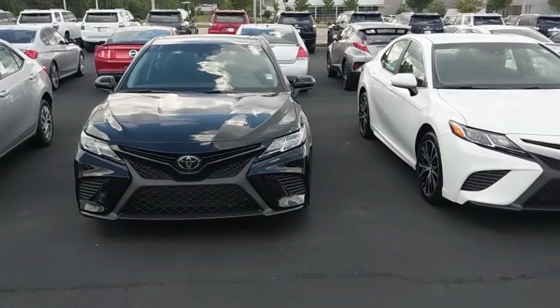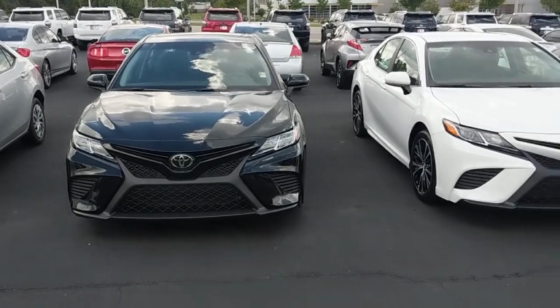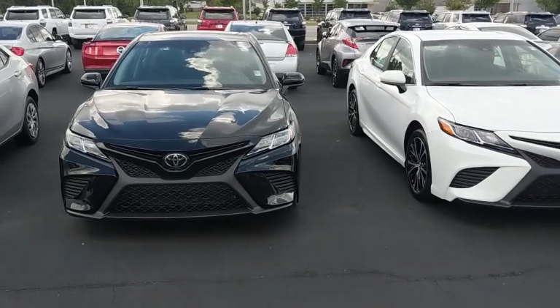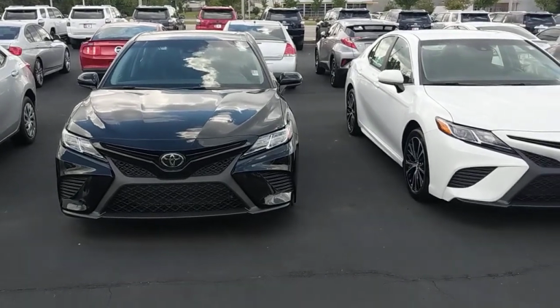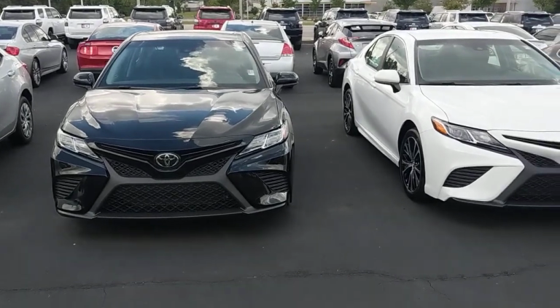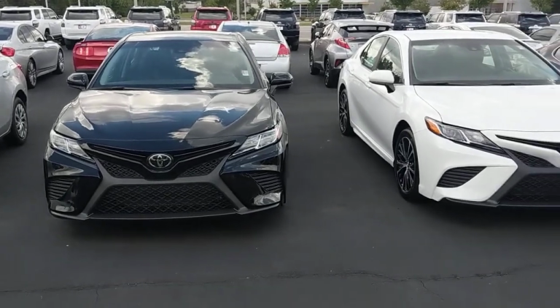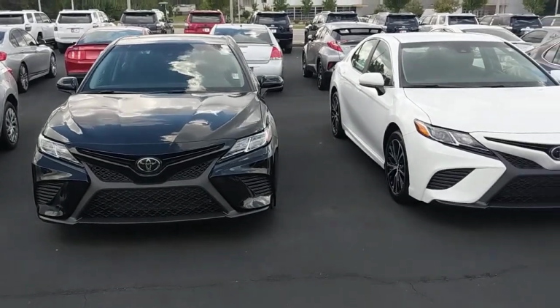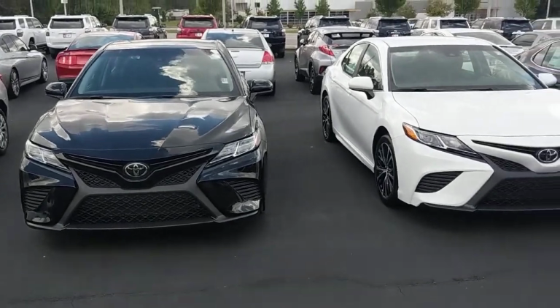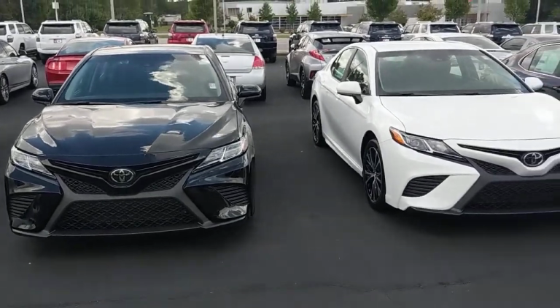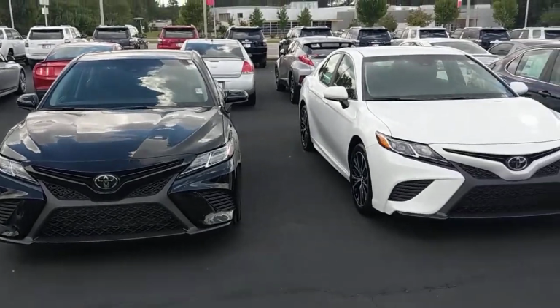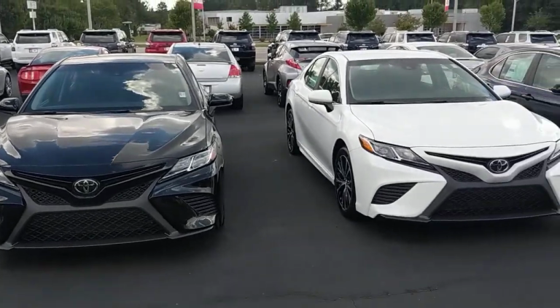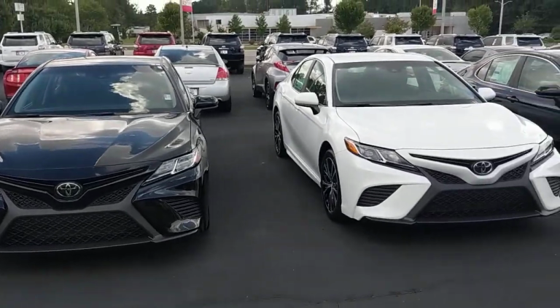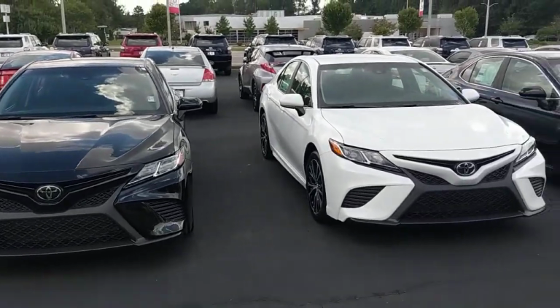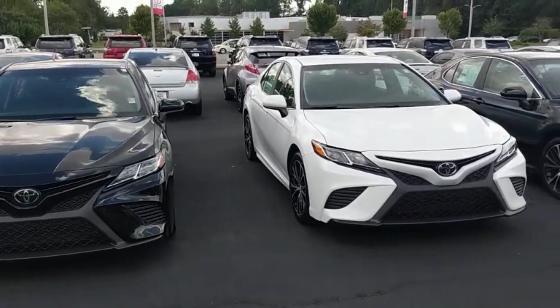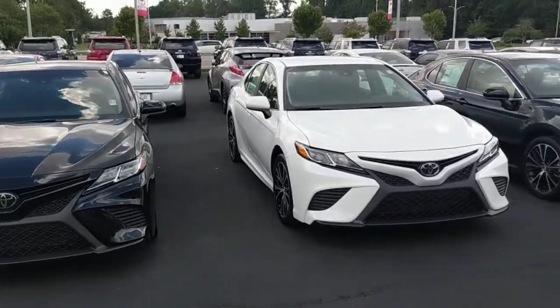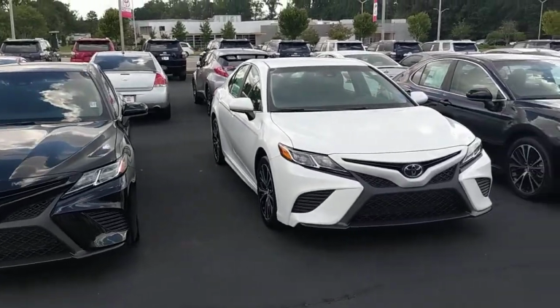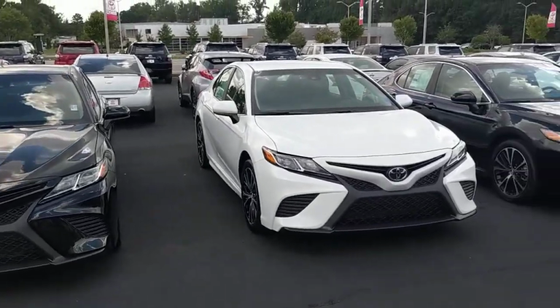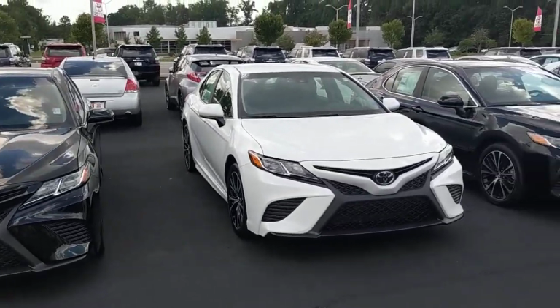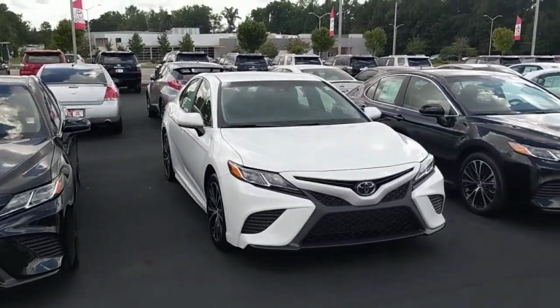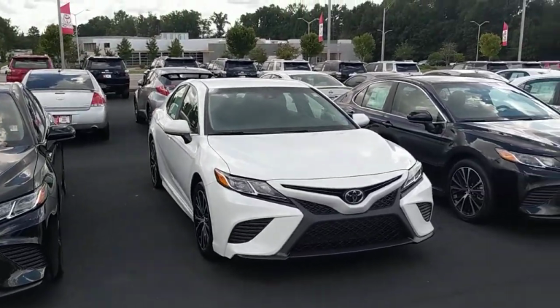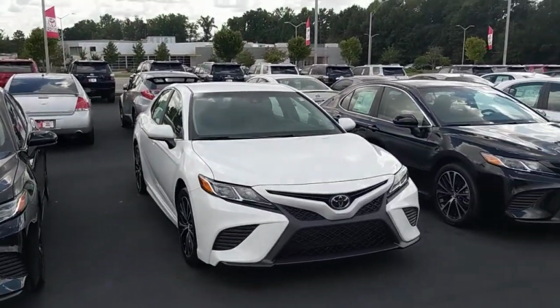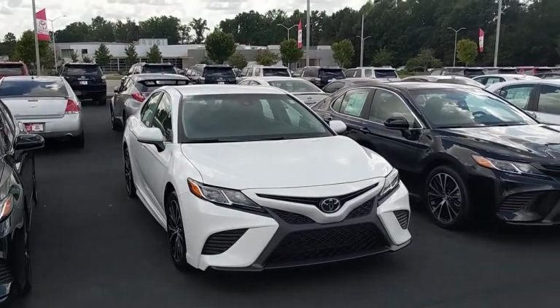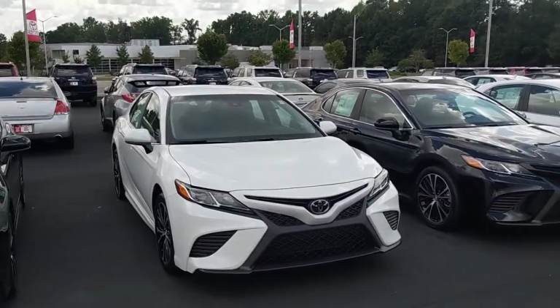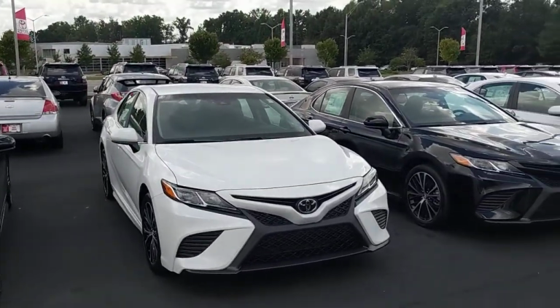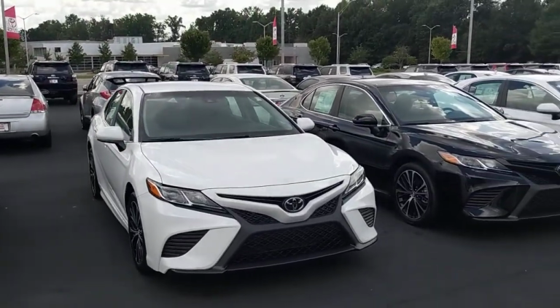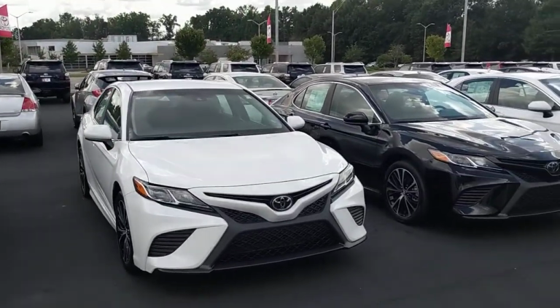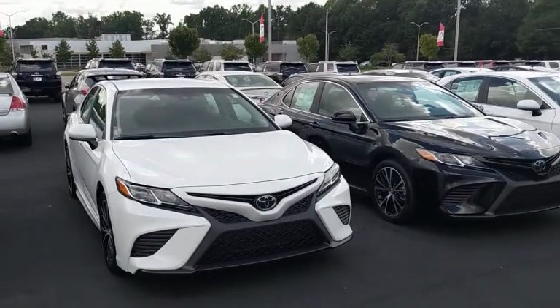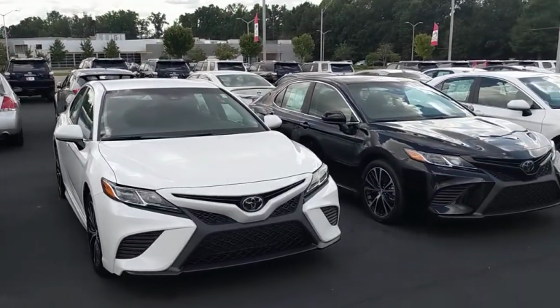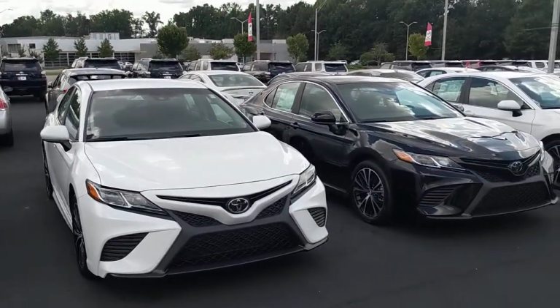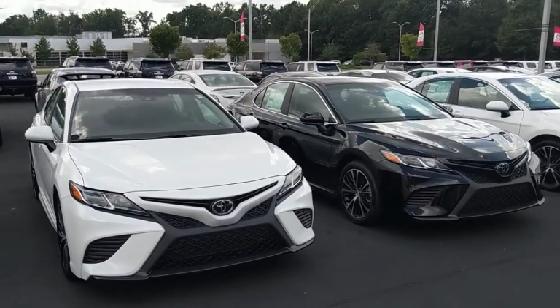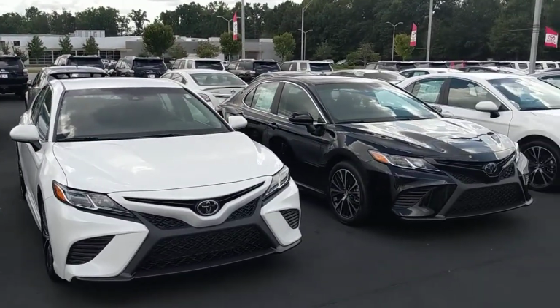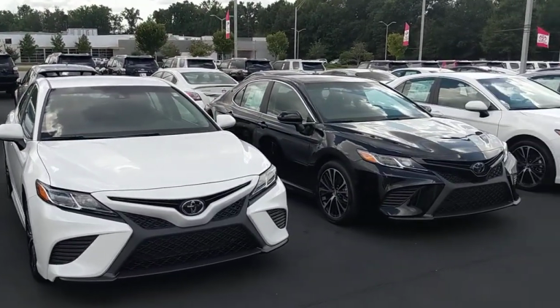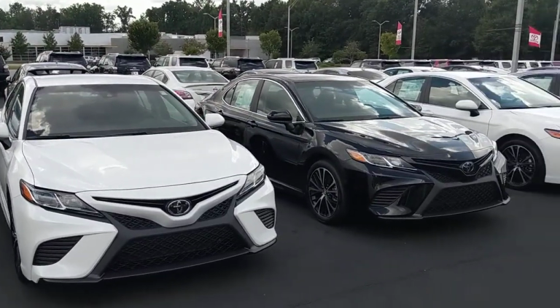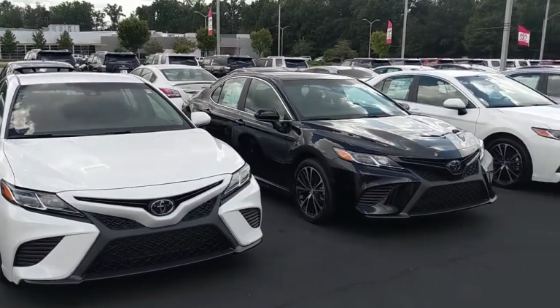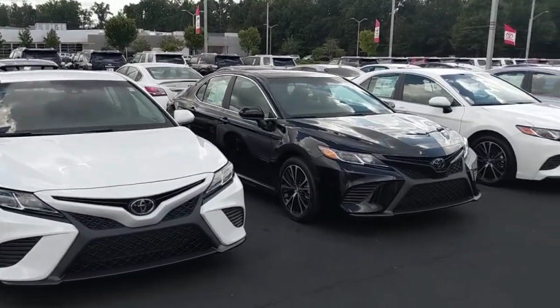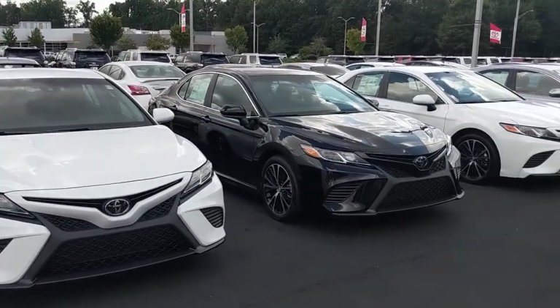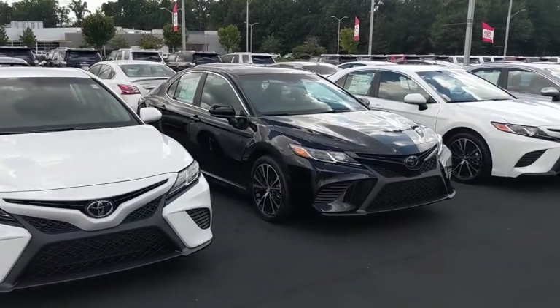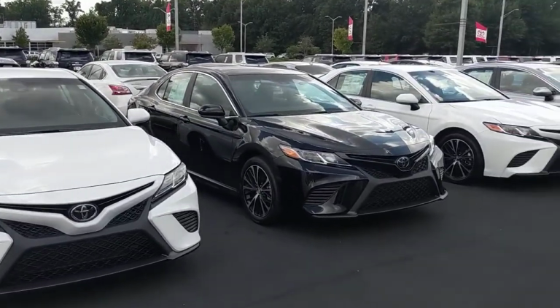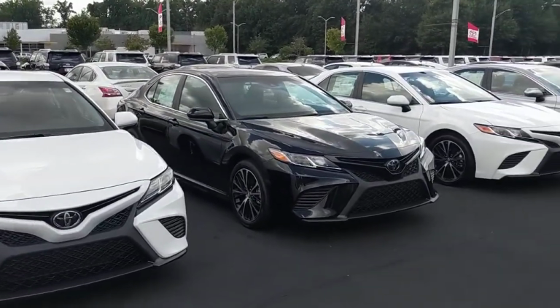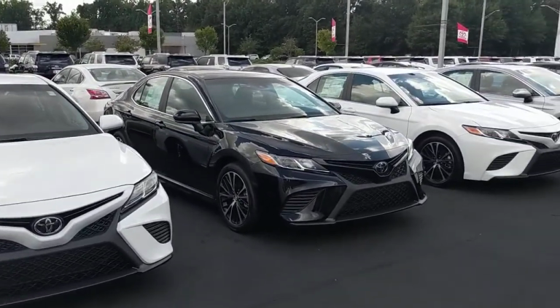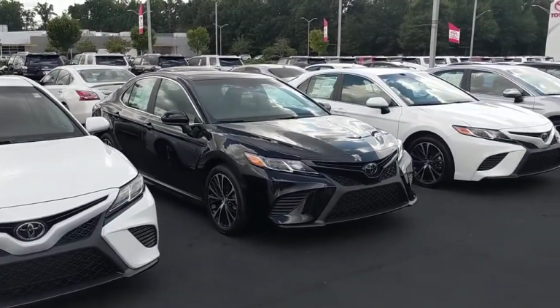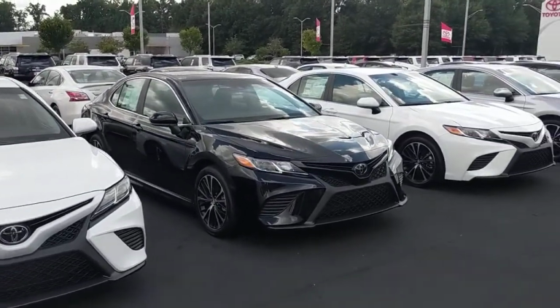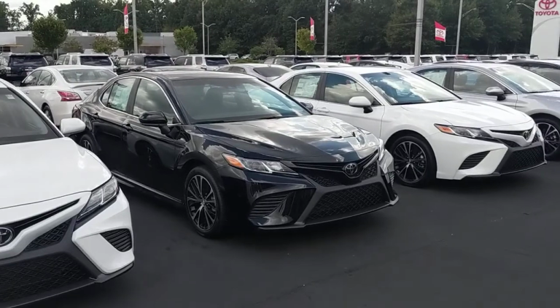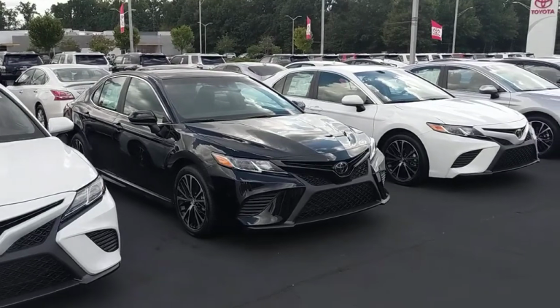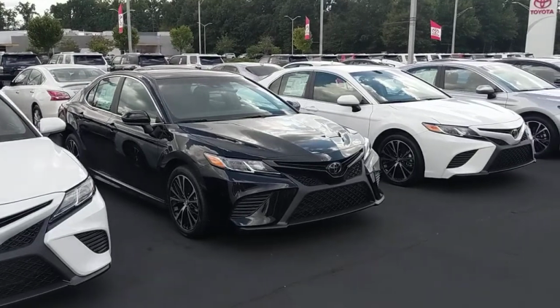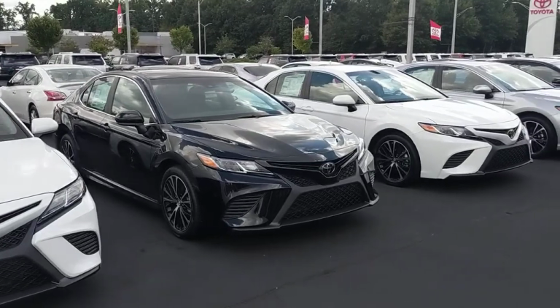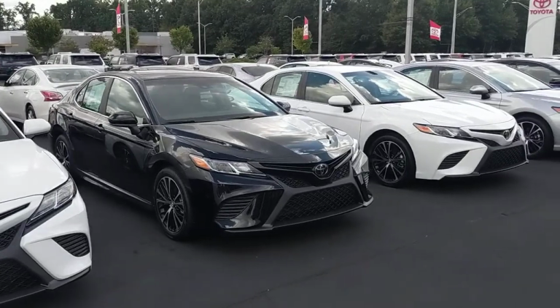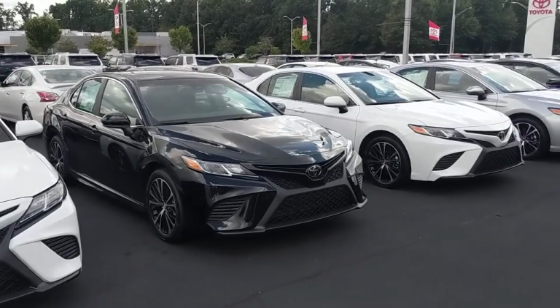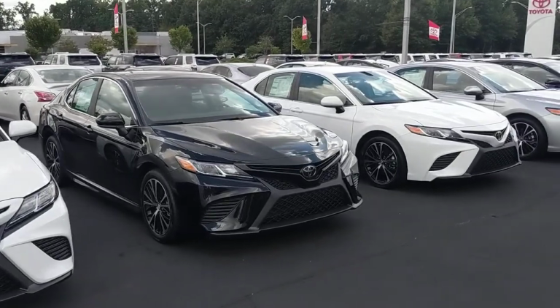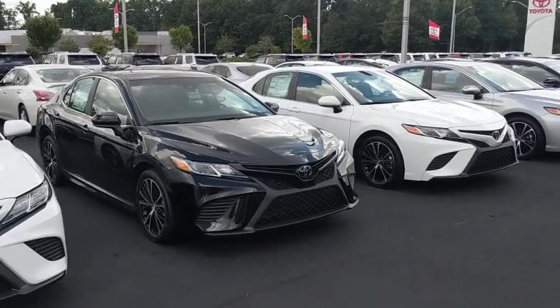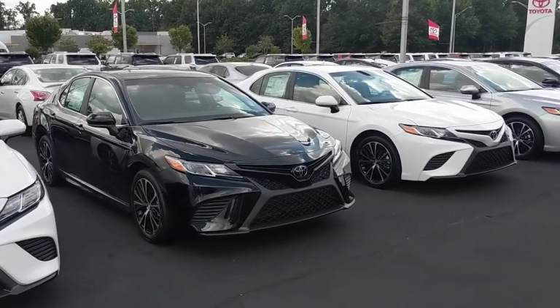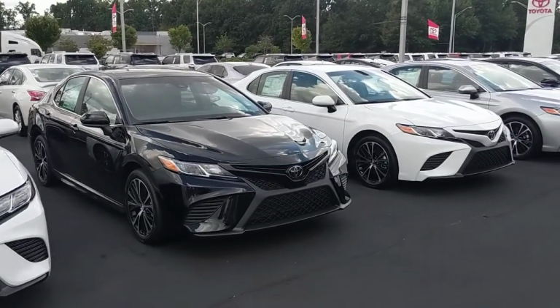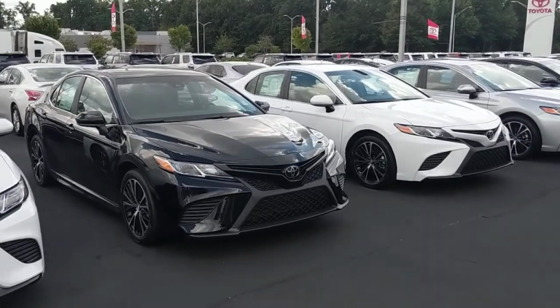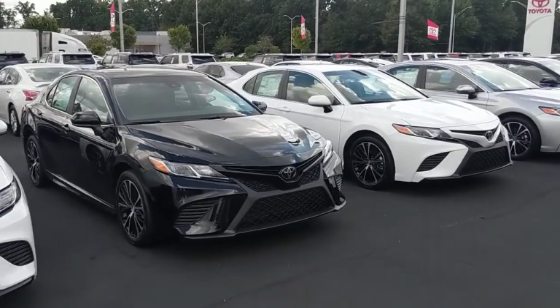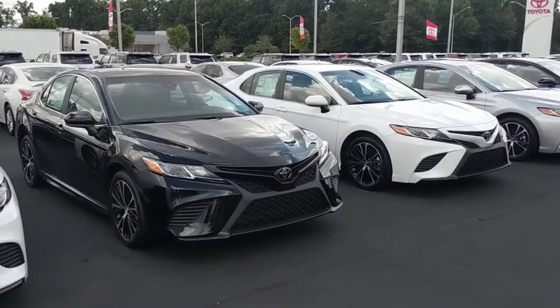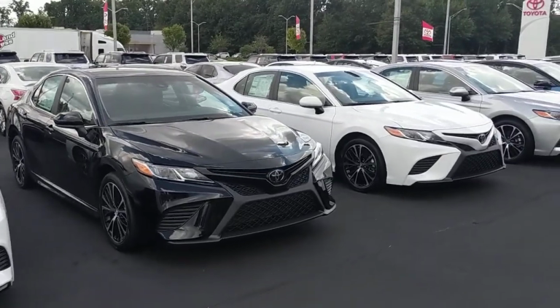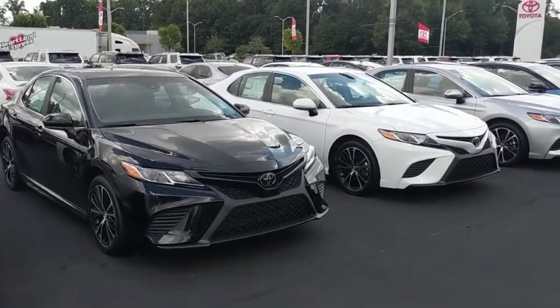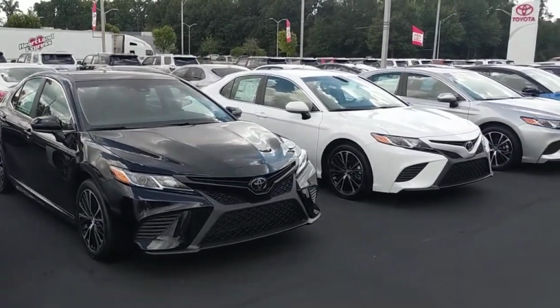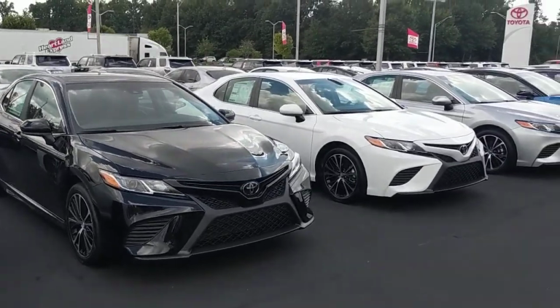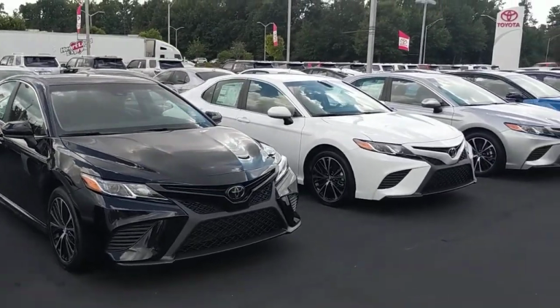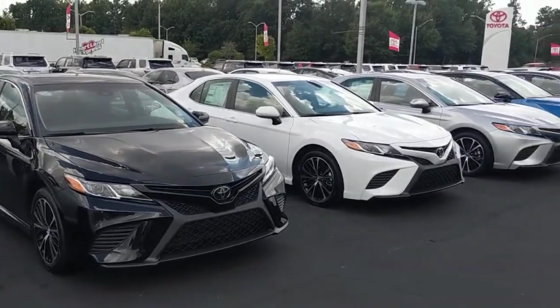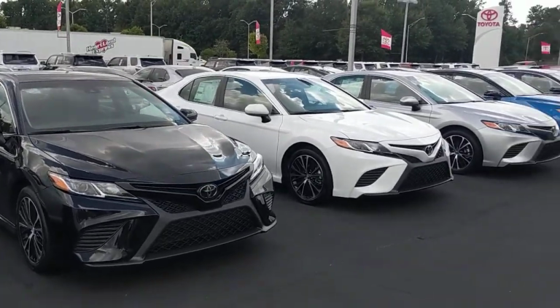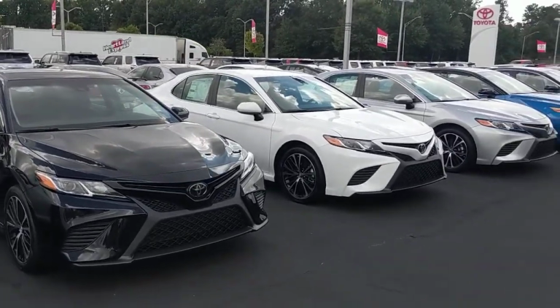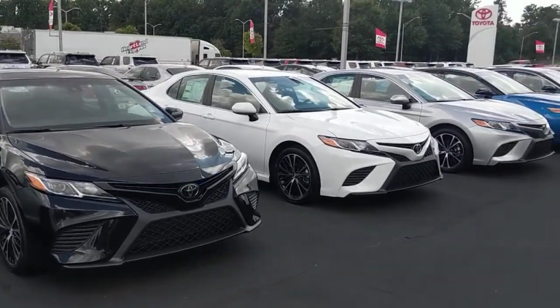How's it going, Zoe? This is Garrett Durth here at LaGrange Toyota. I'm going to show you all these Camrys that we've got out here.